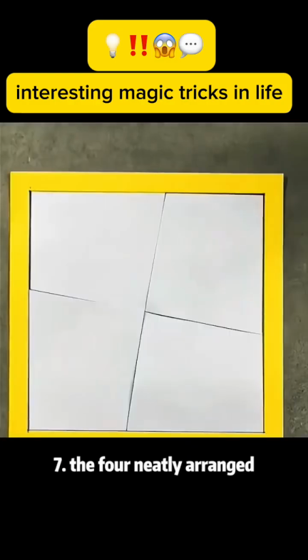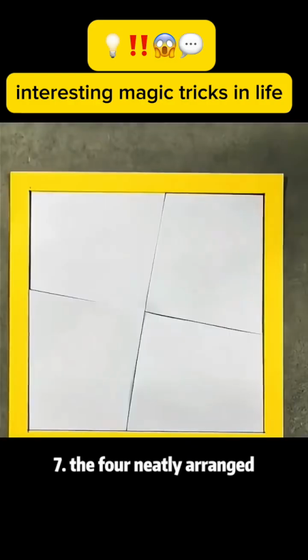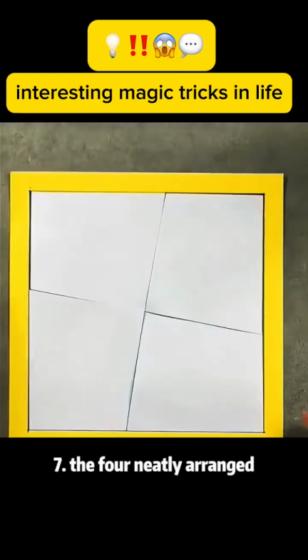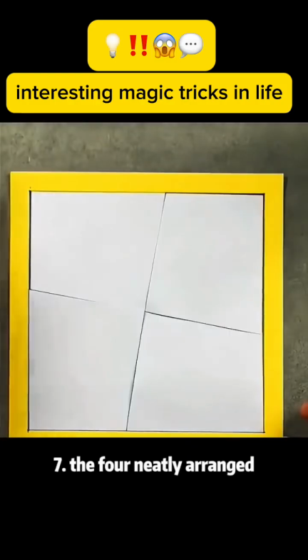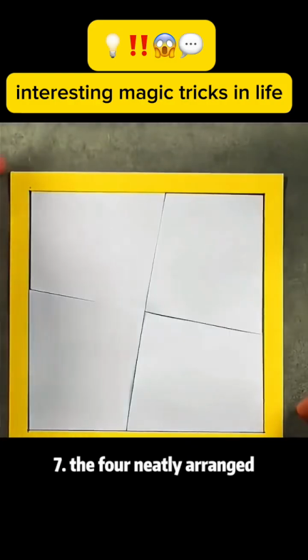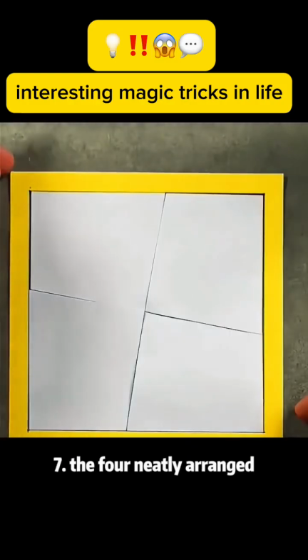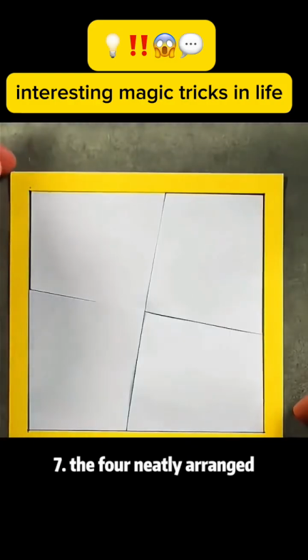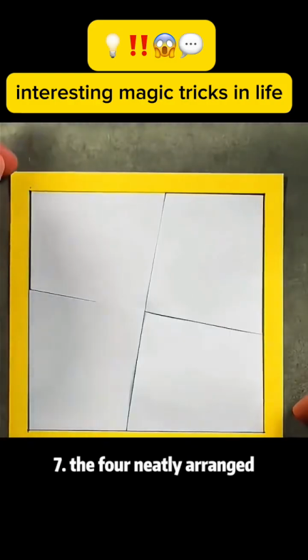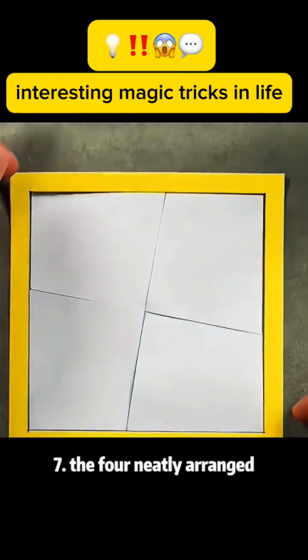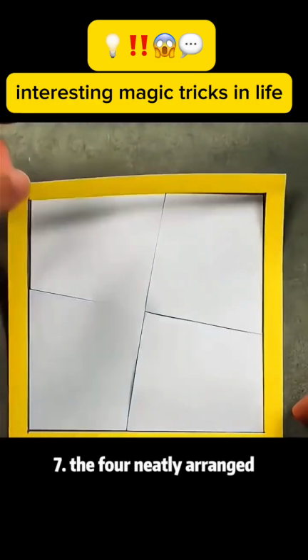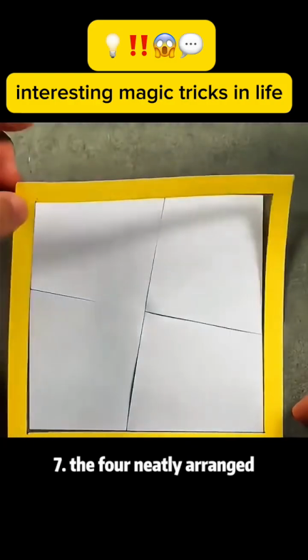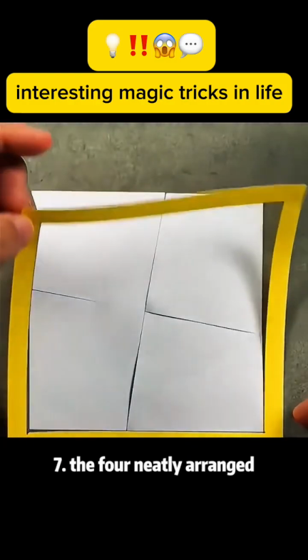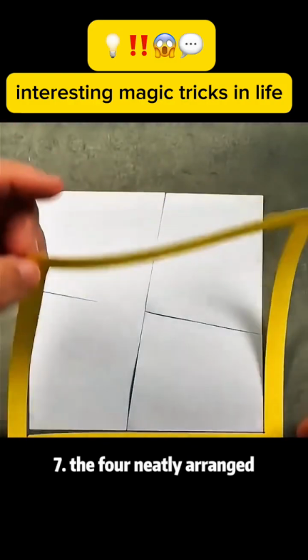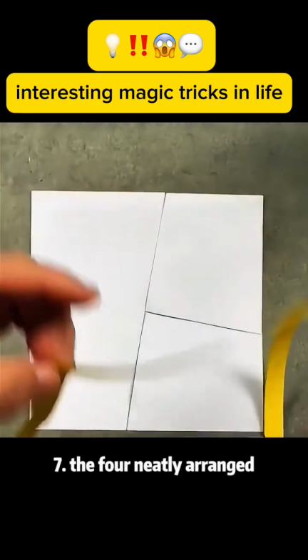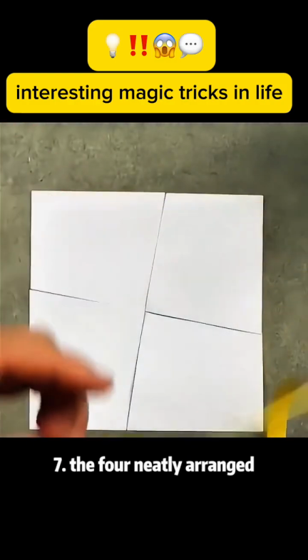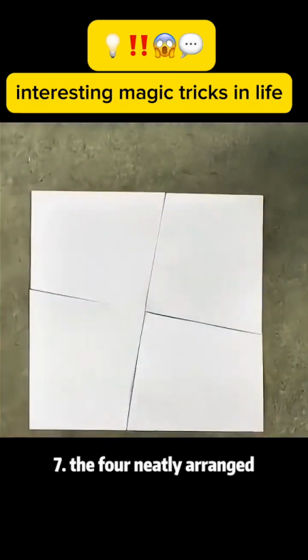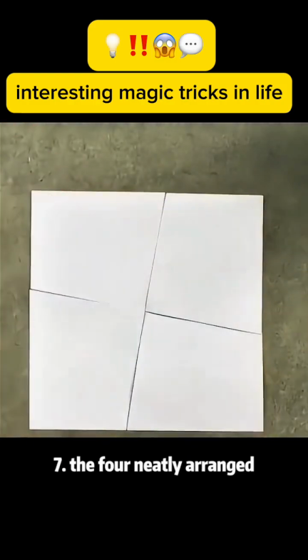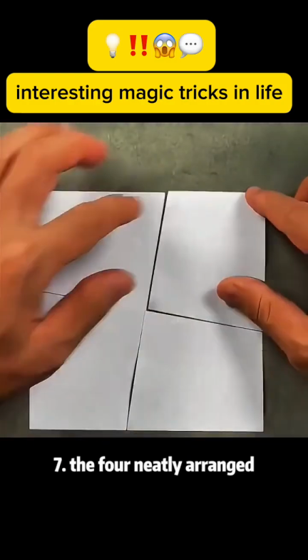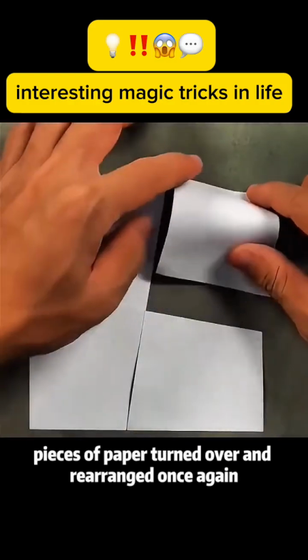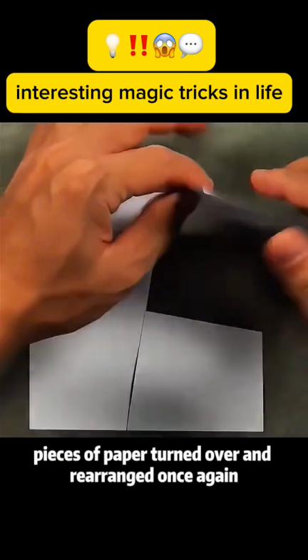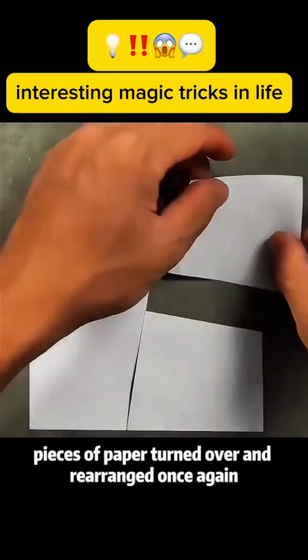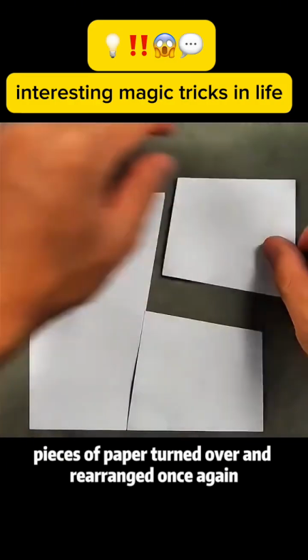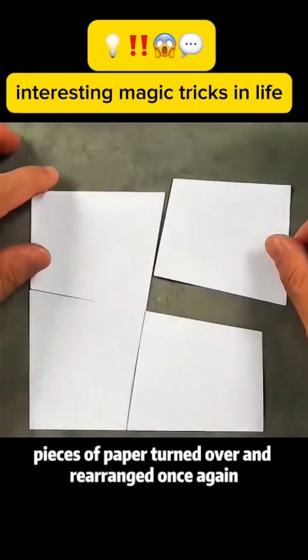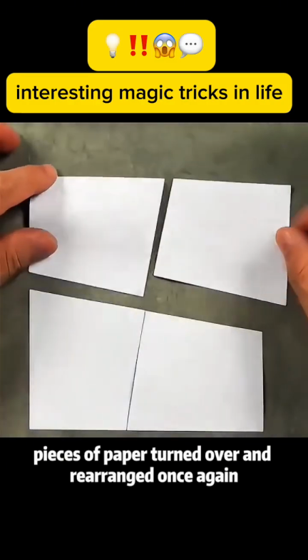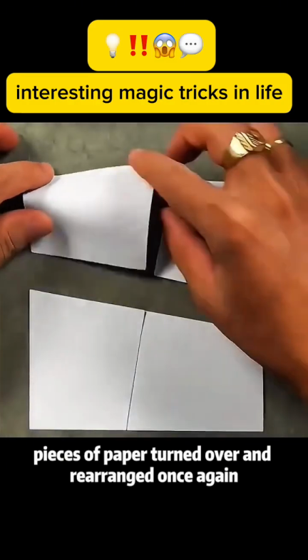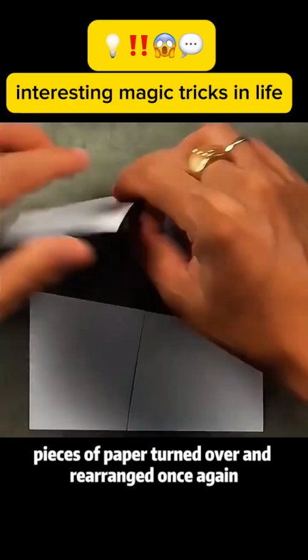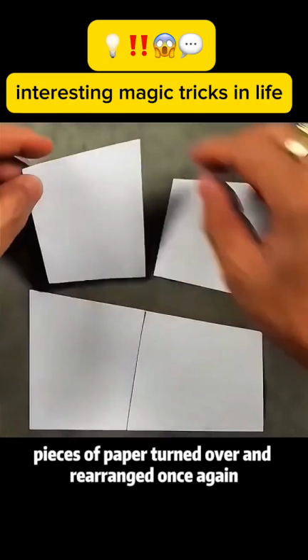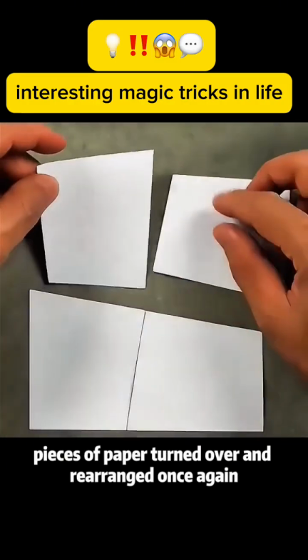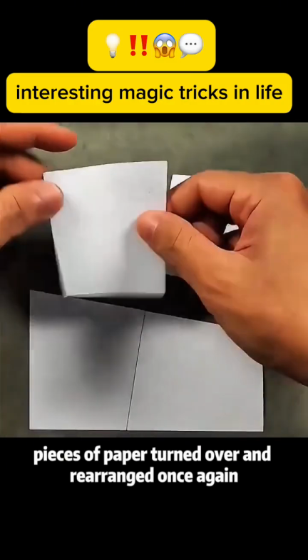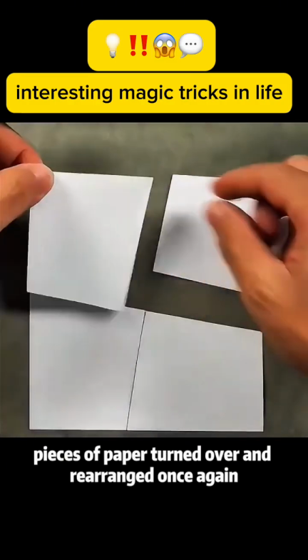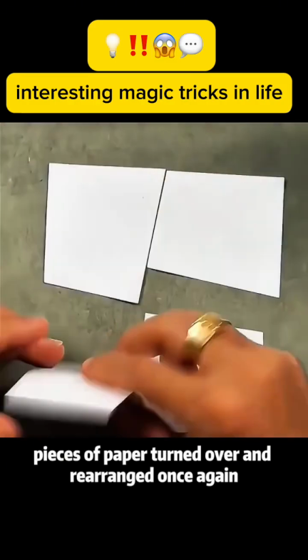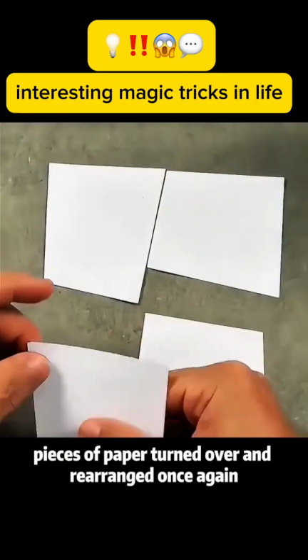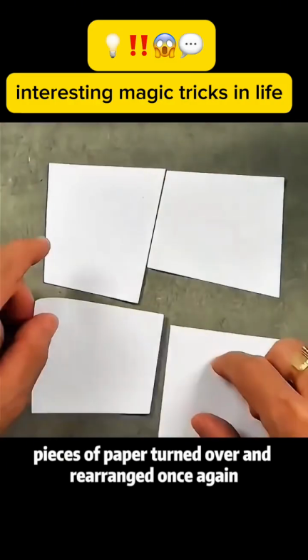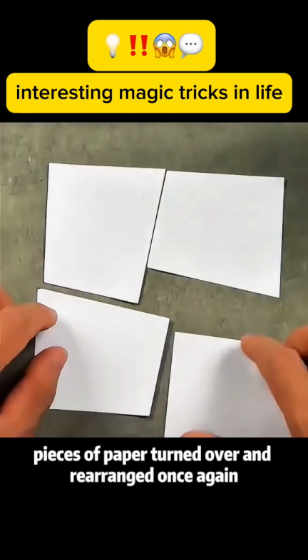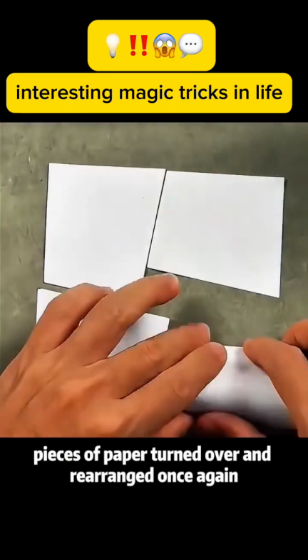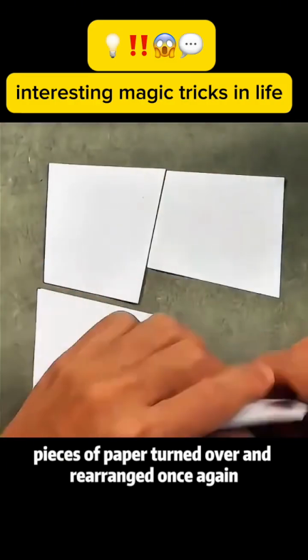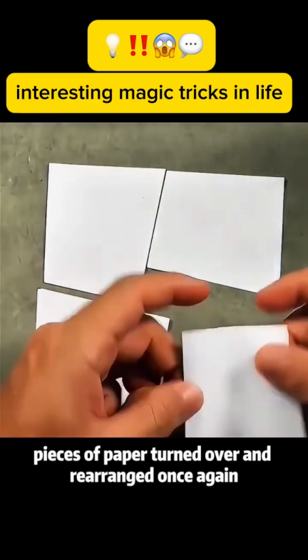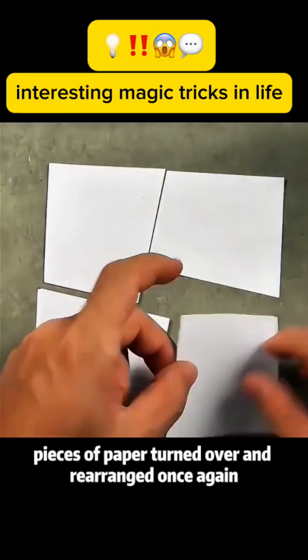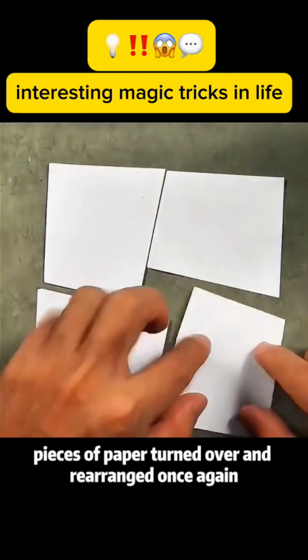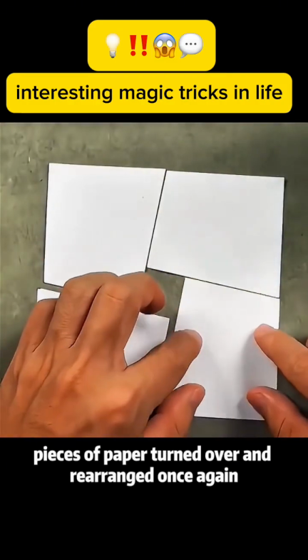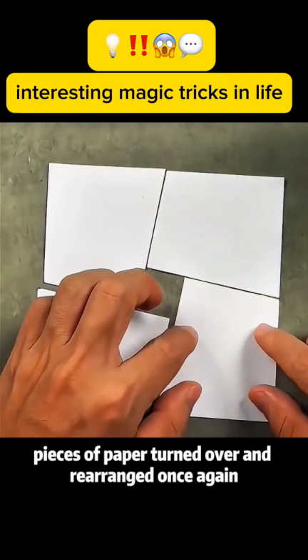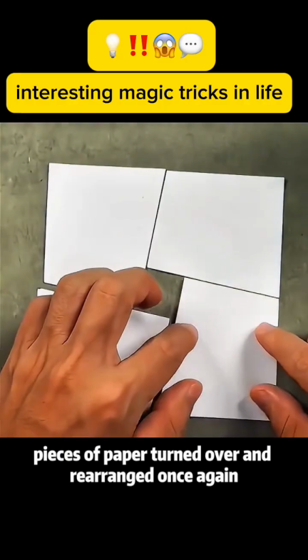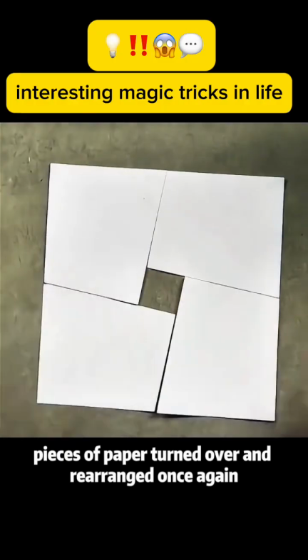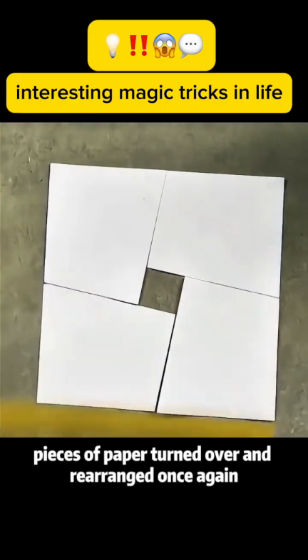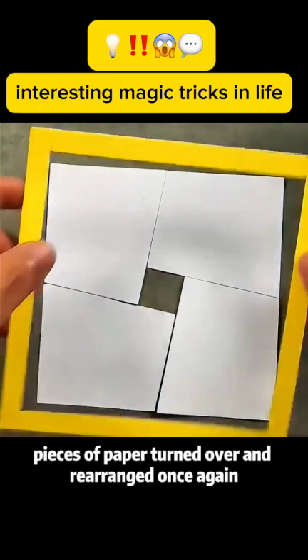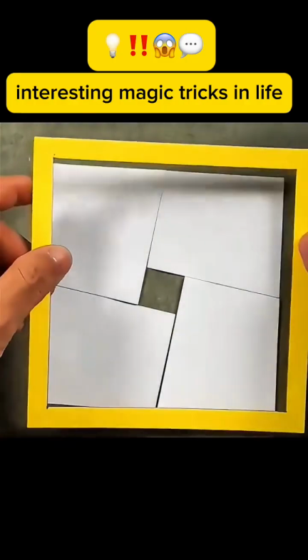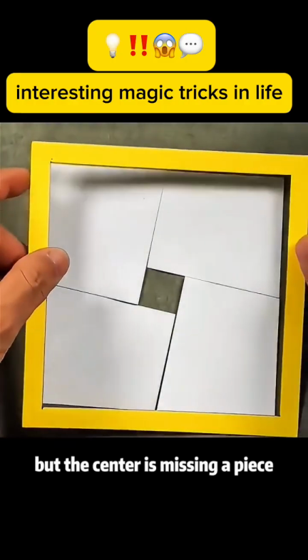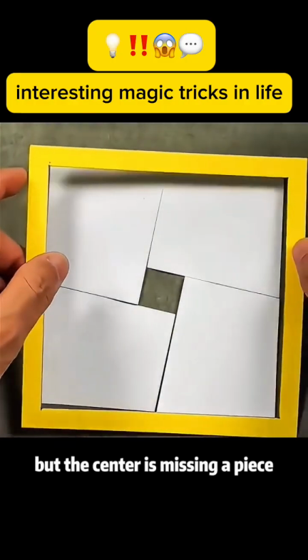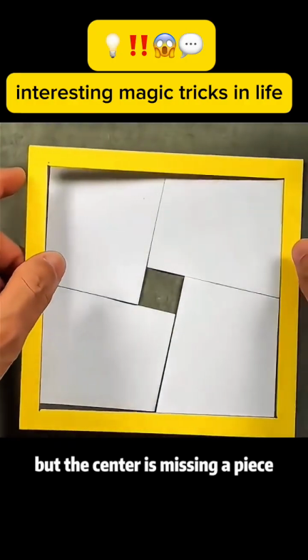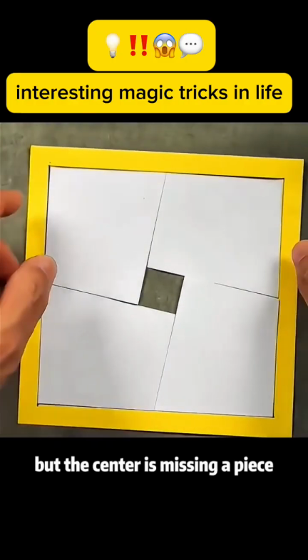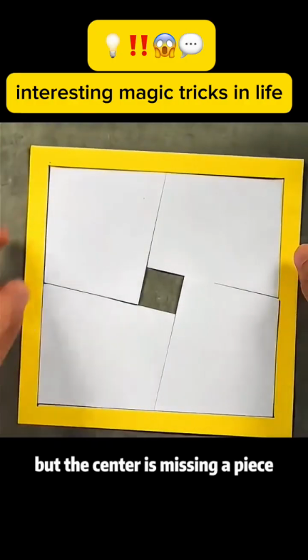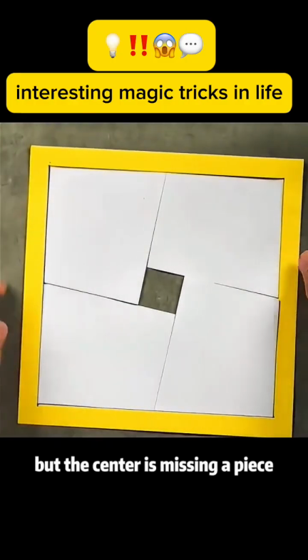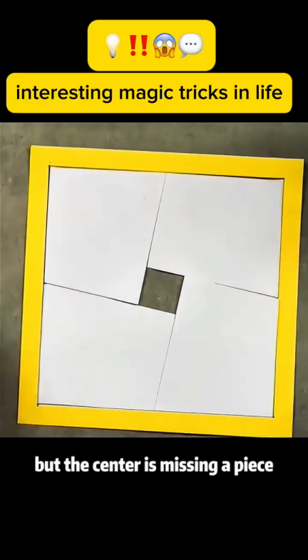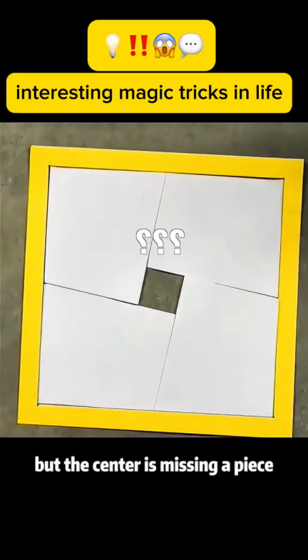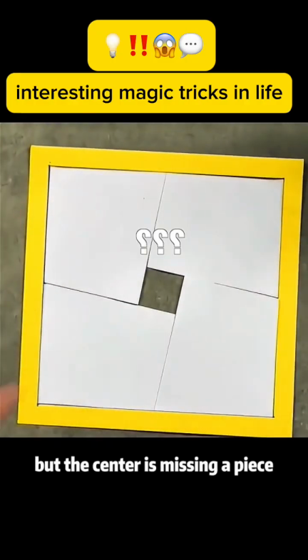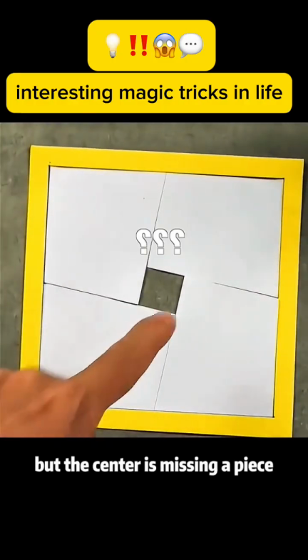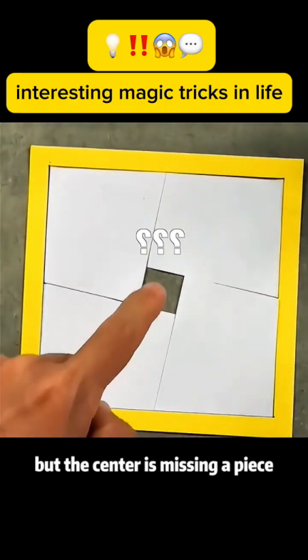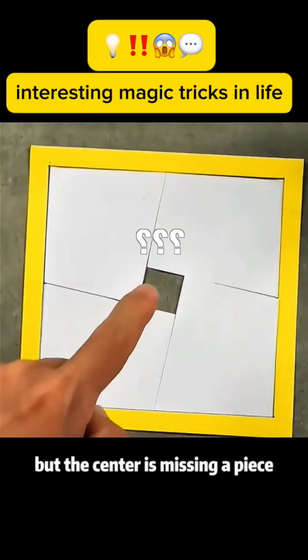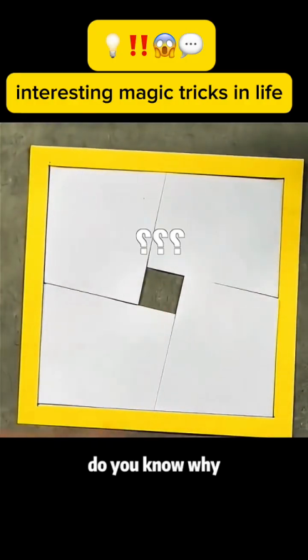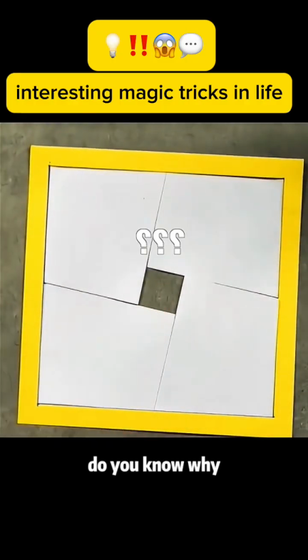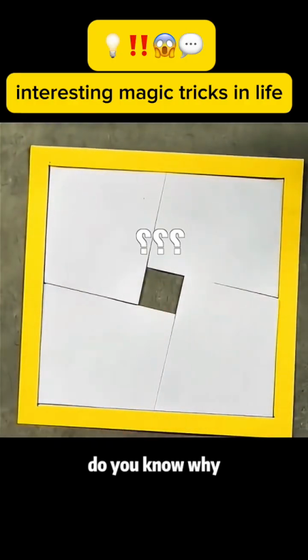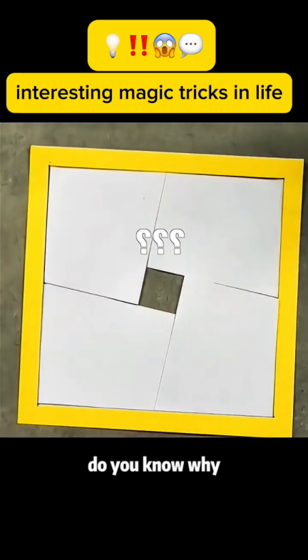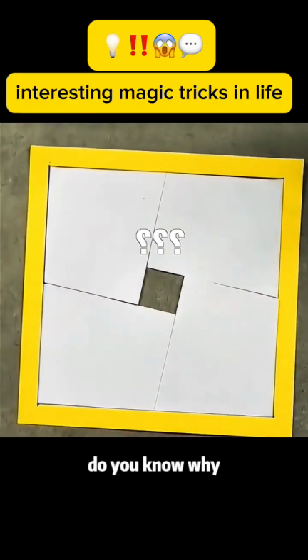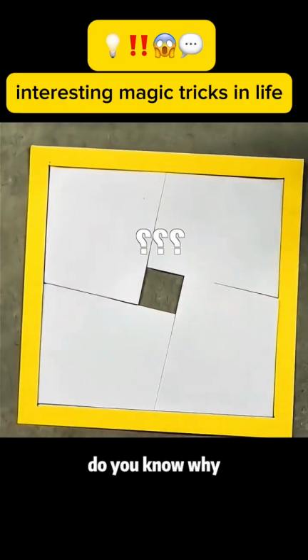Magic trick 7: Four neatly arranged pieces of paper are turned over and rearranged once again, but the center is missing a piece. Do you know why?